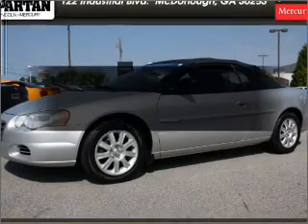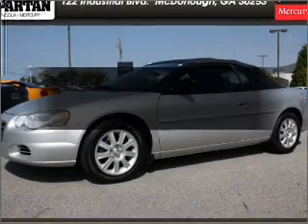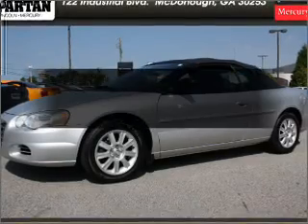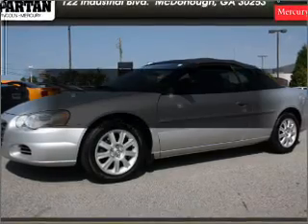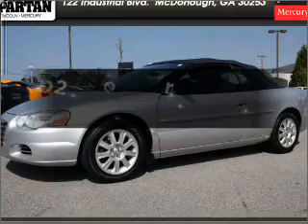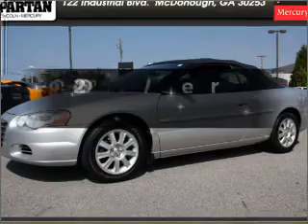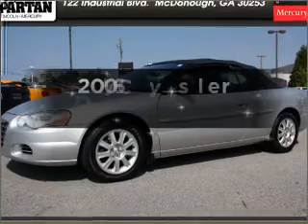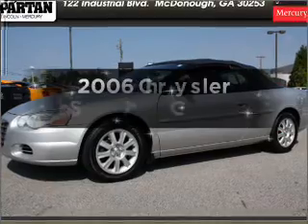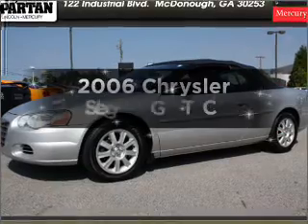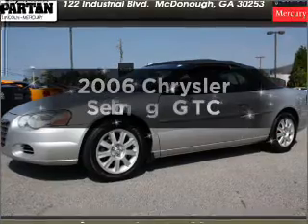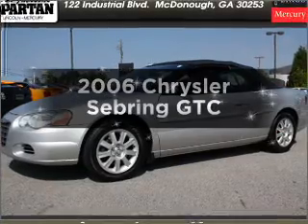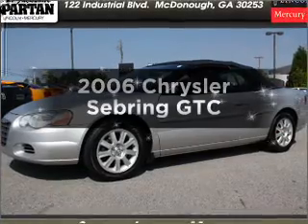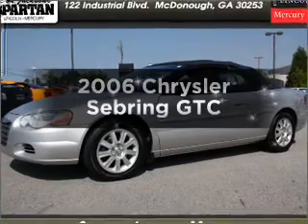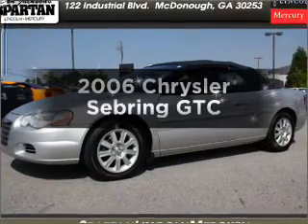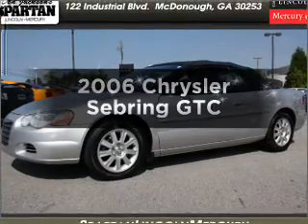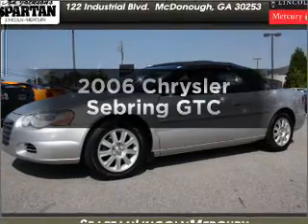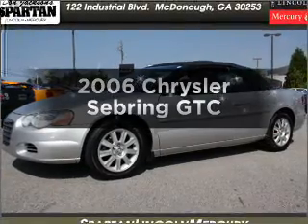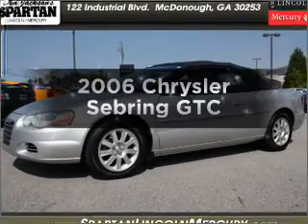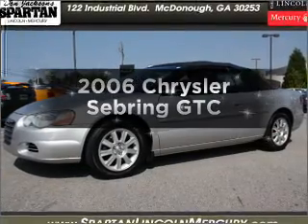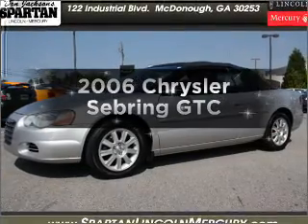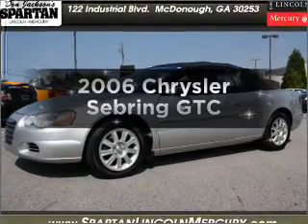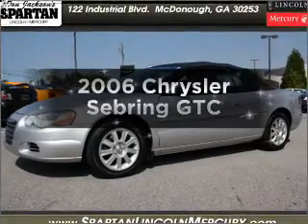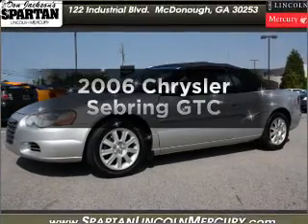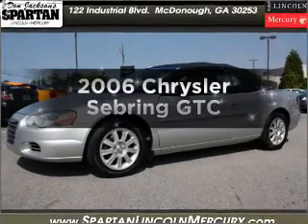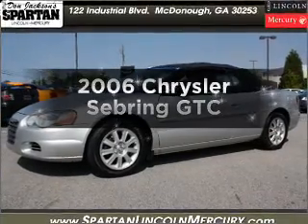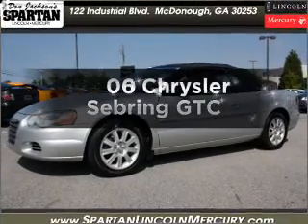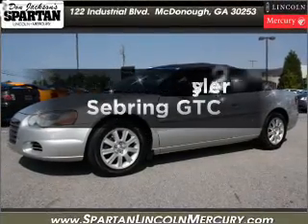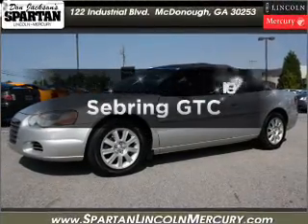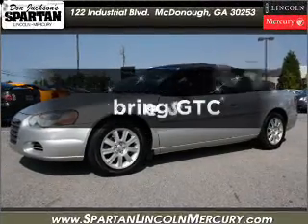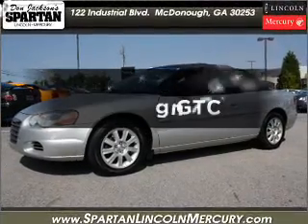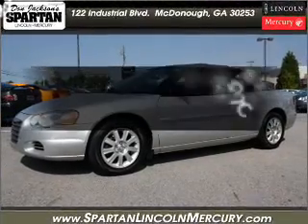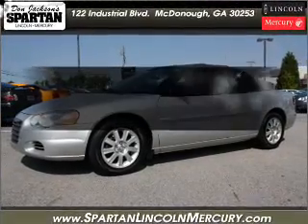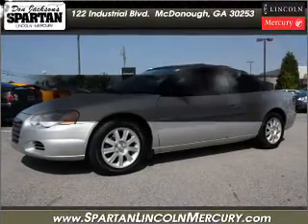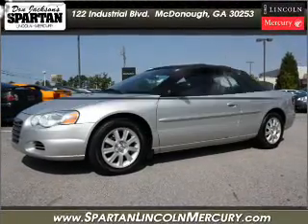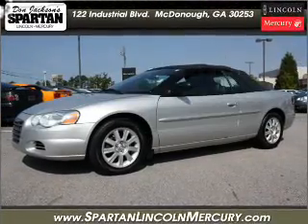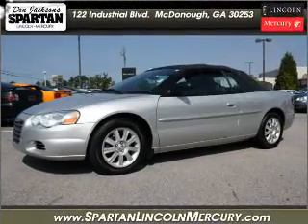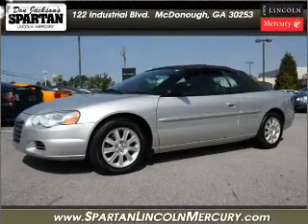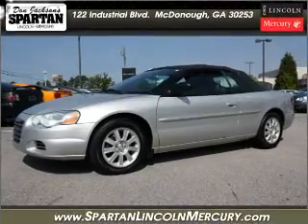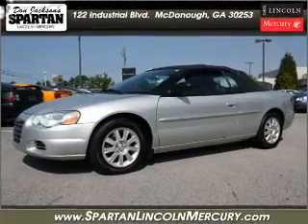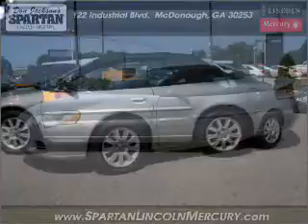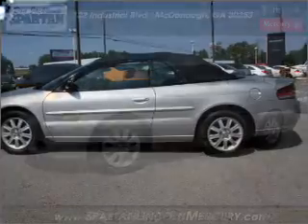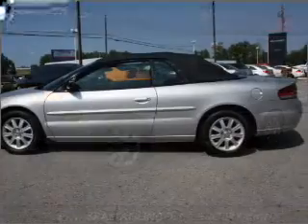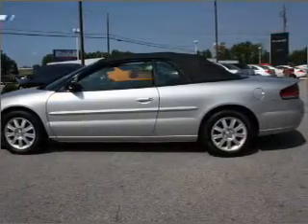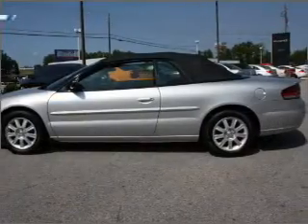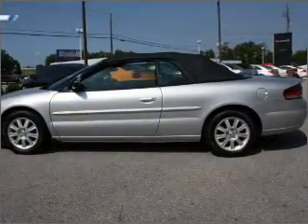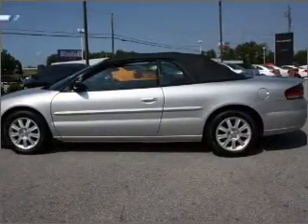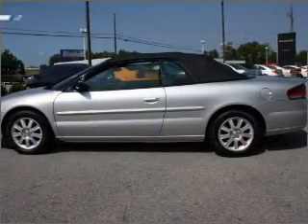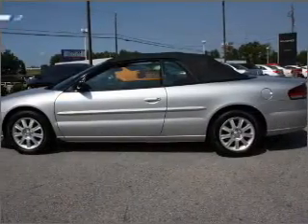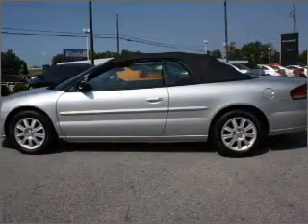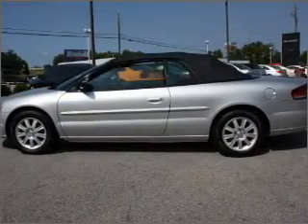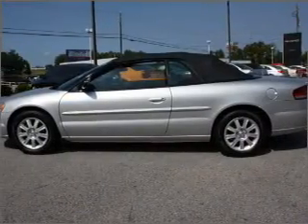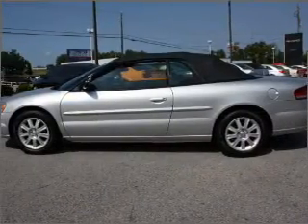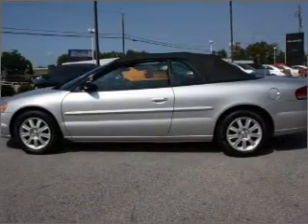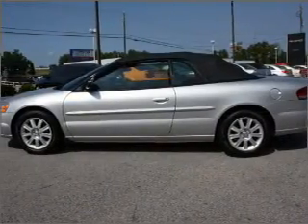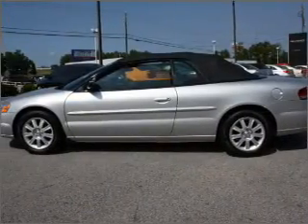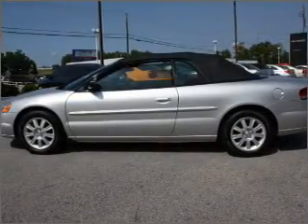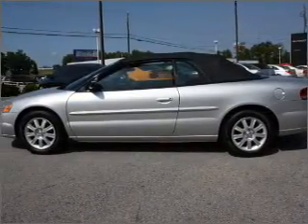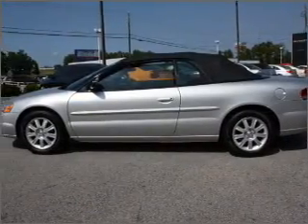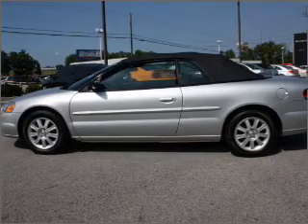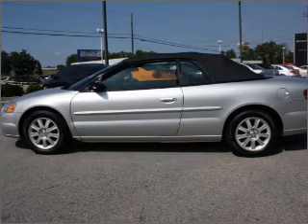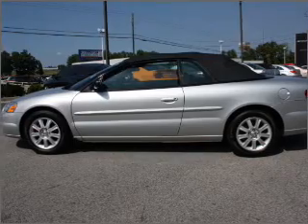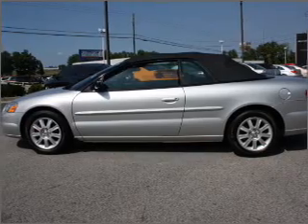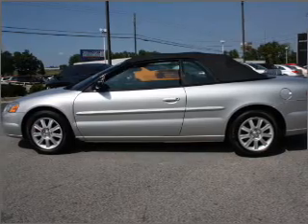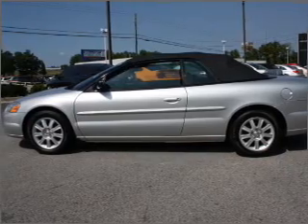Imagine yourself in this 2006 Chrysler Sebring. If you're looking for a first-rate auto, this one could be yours today.